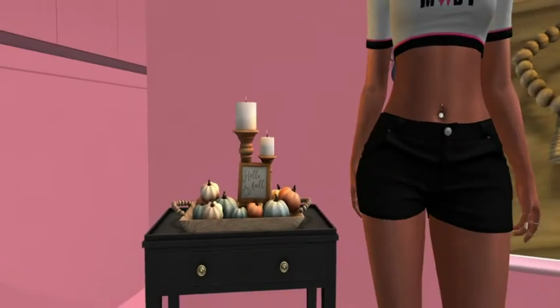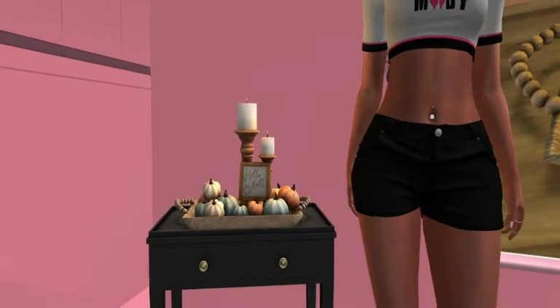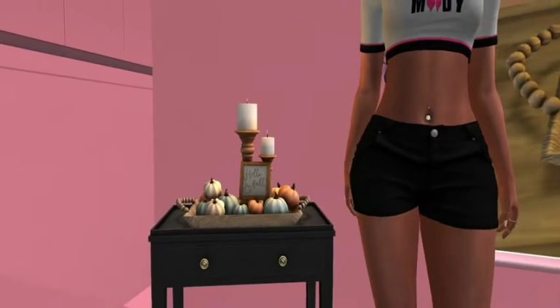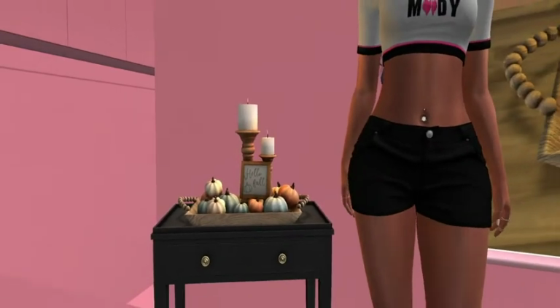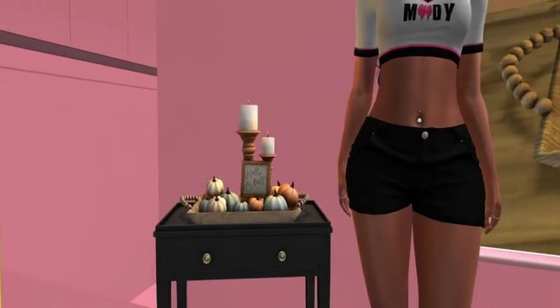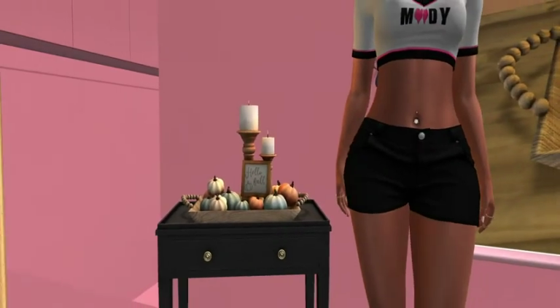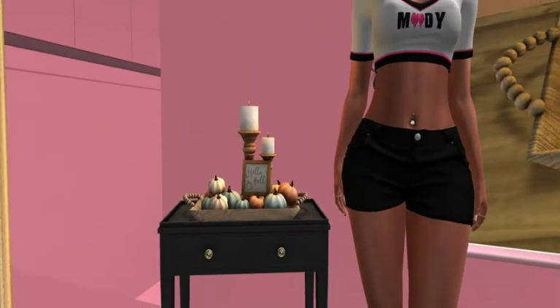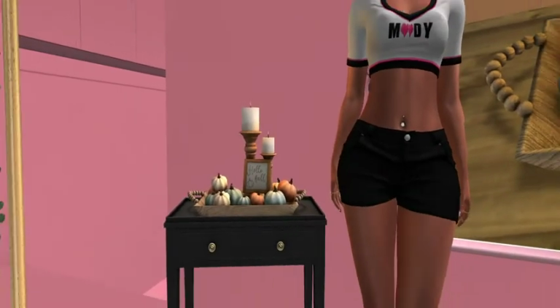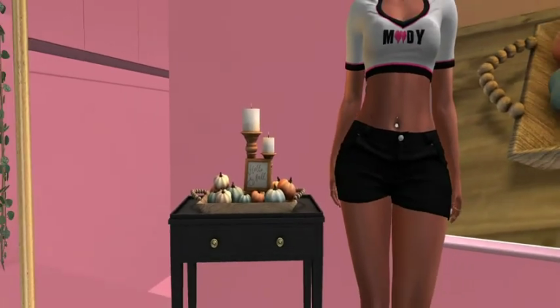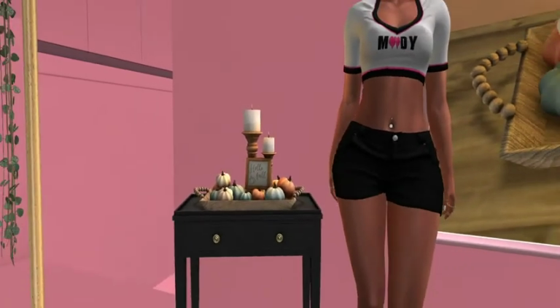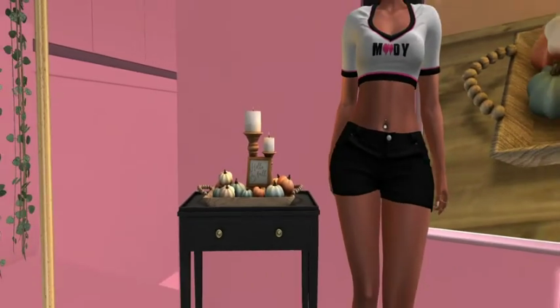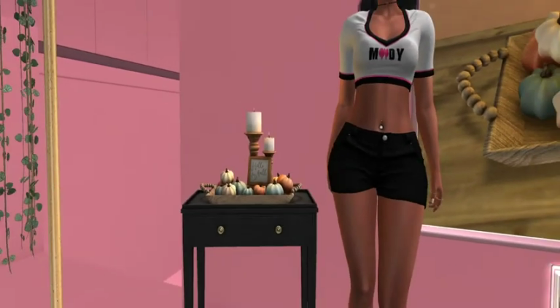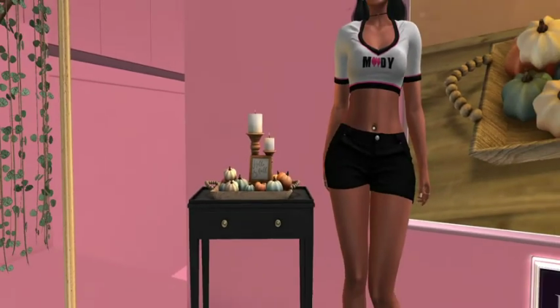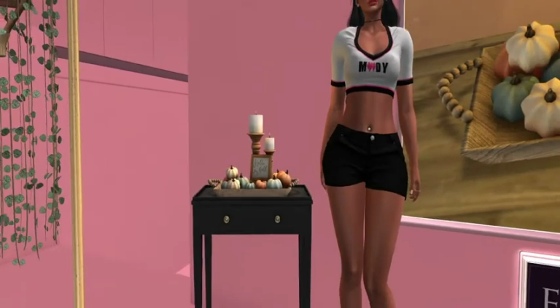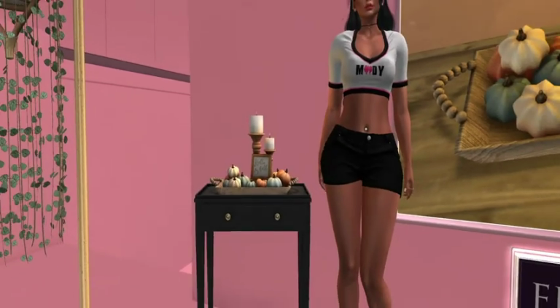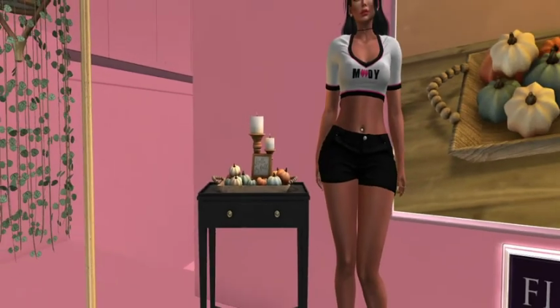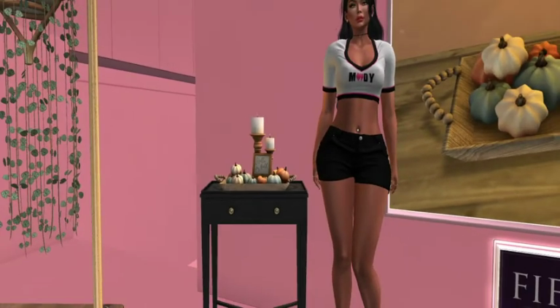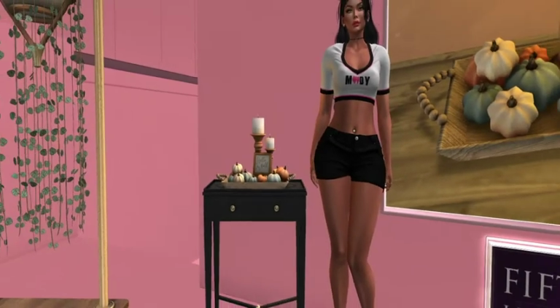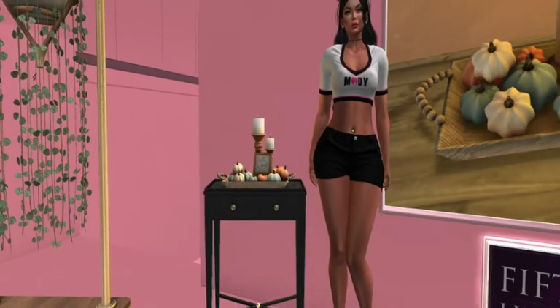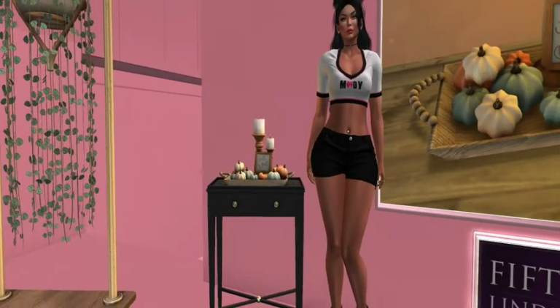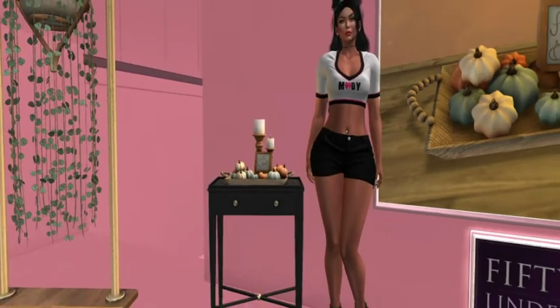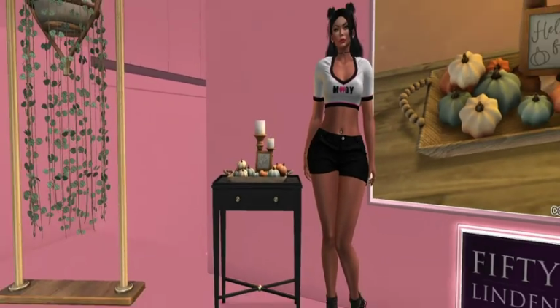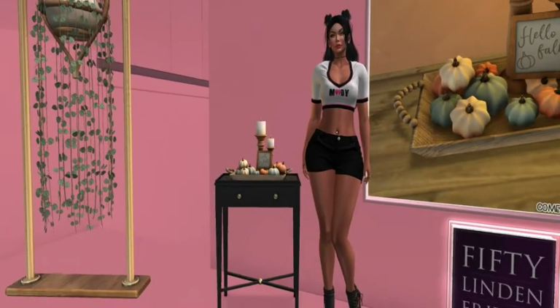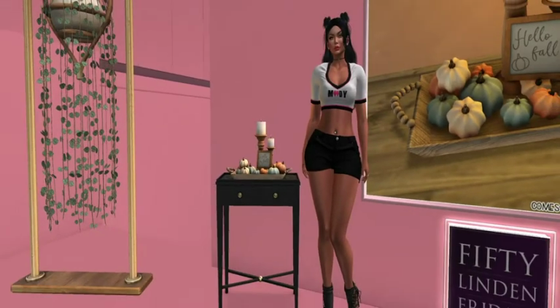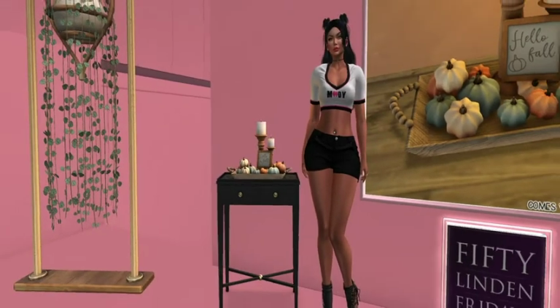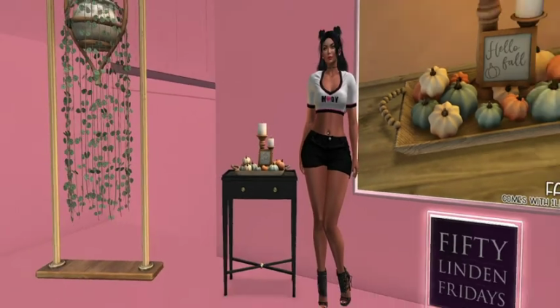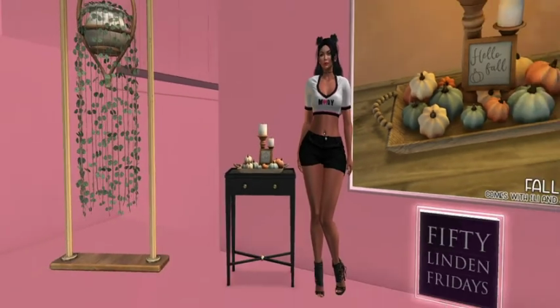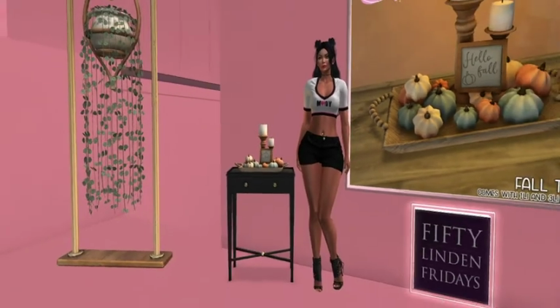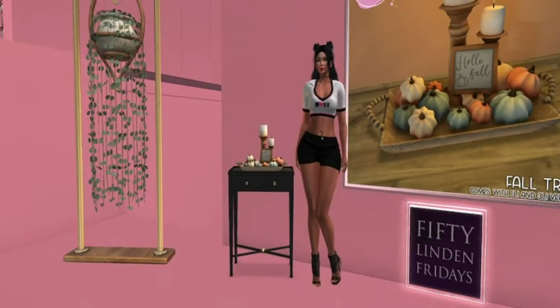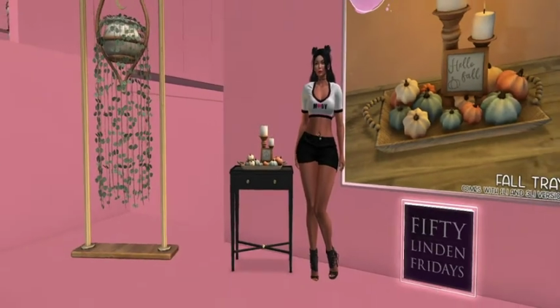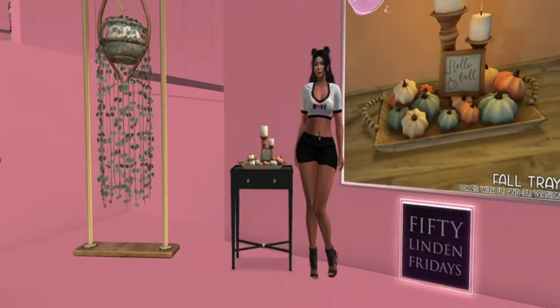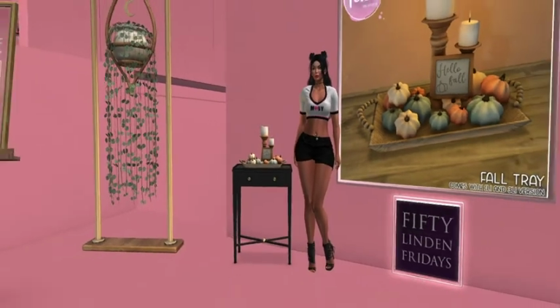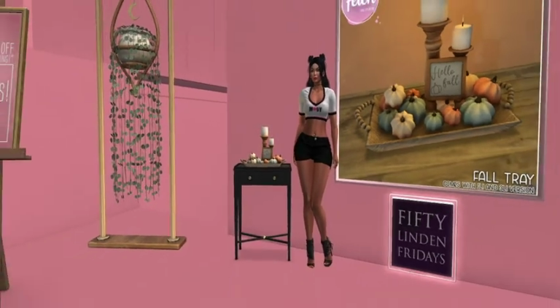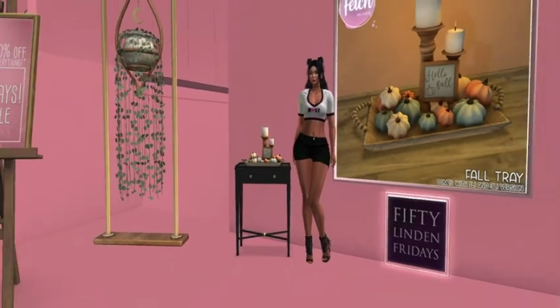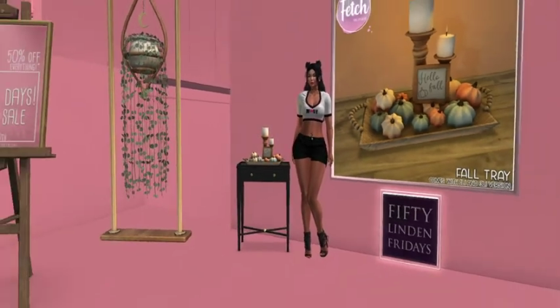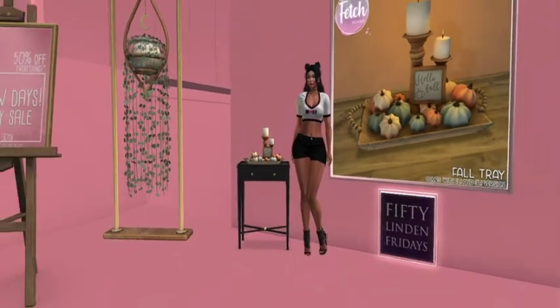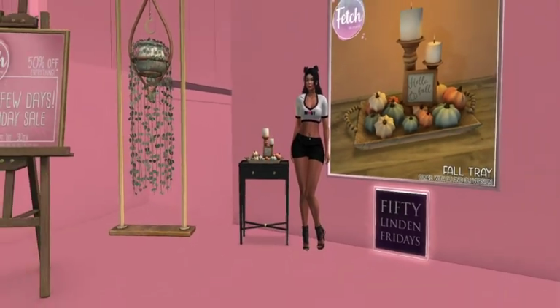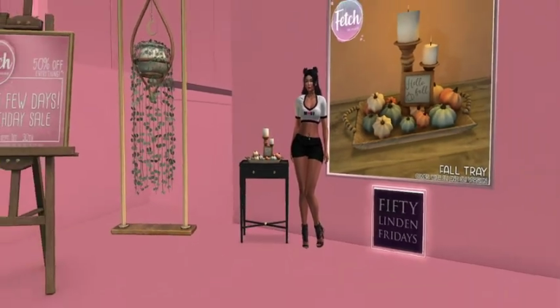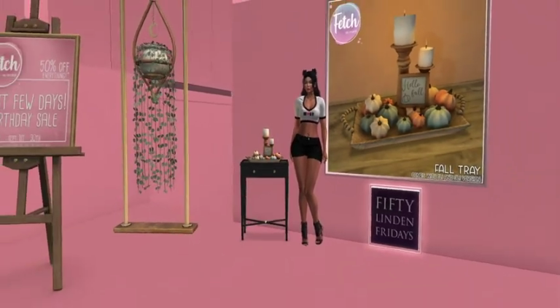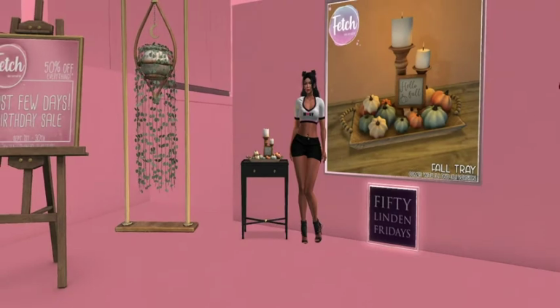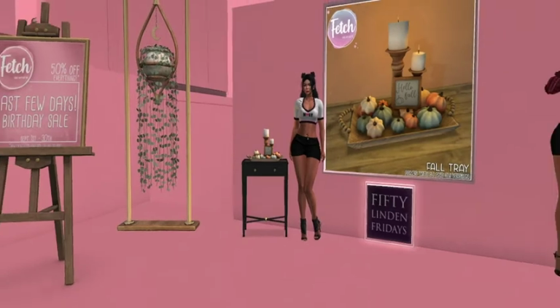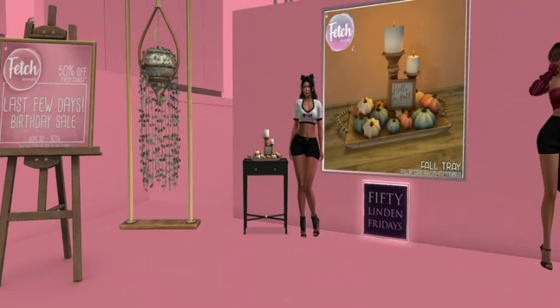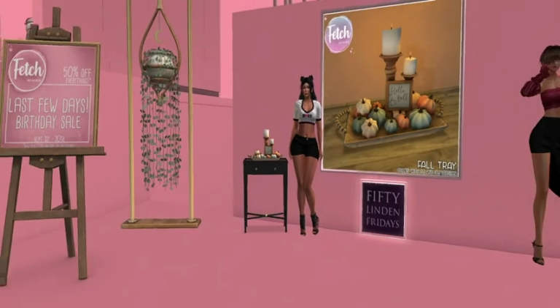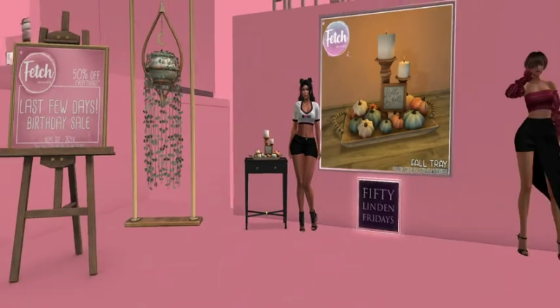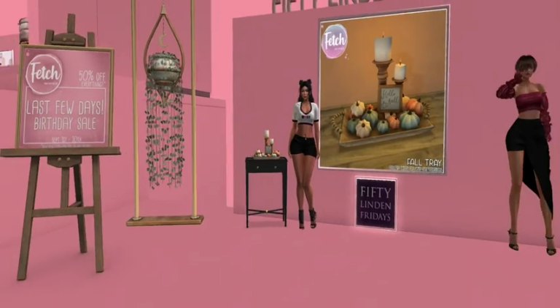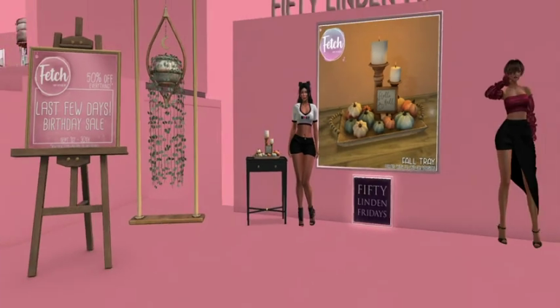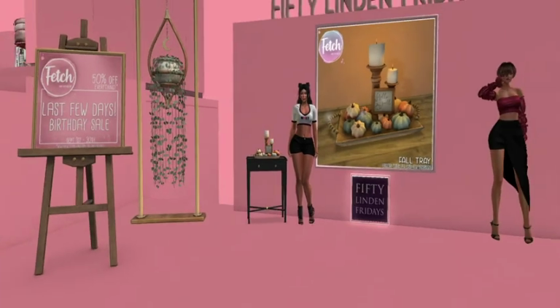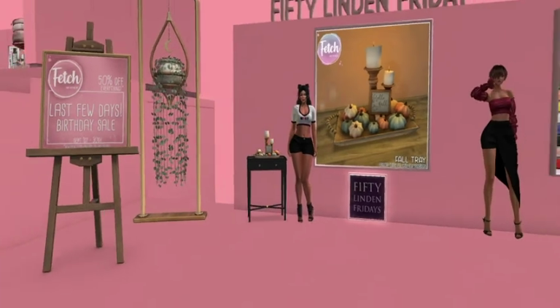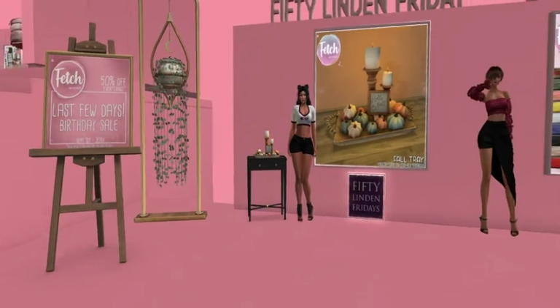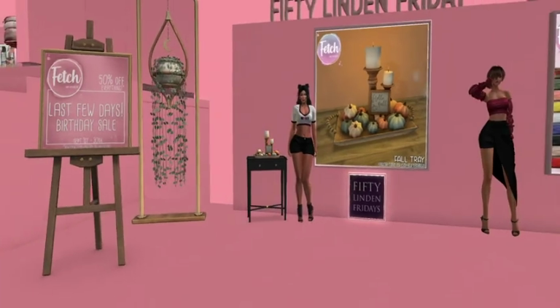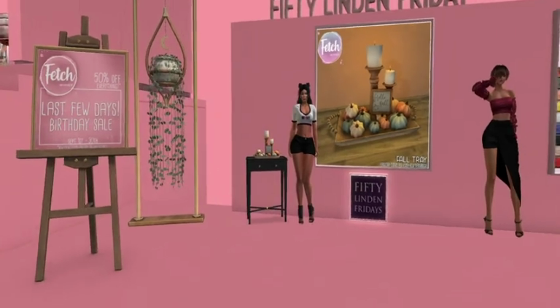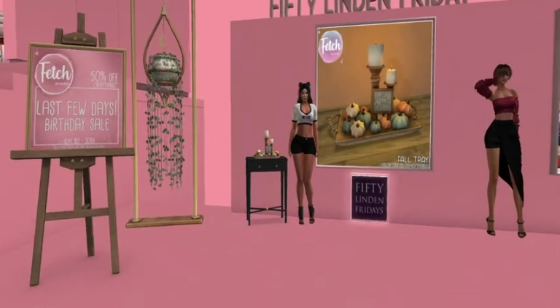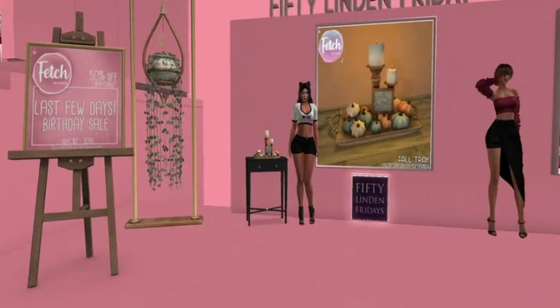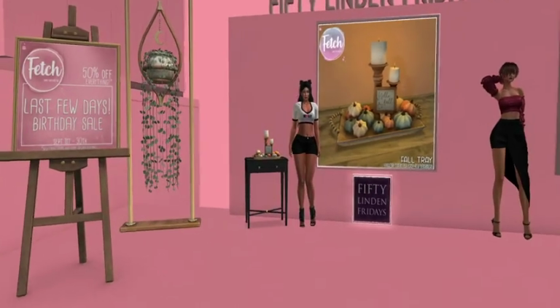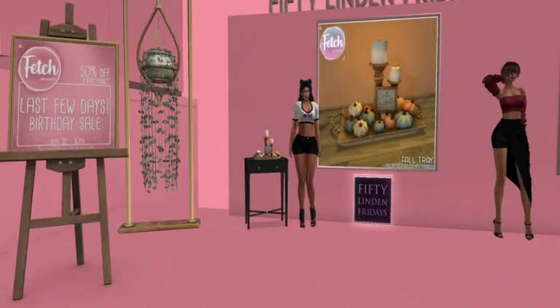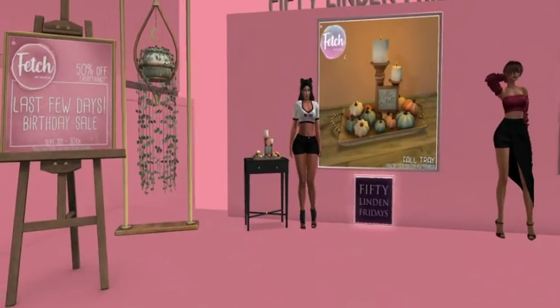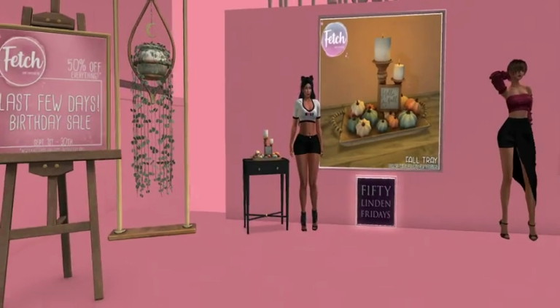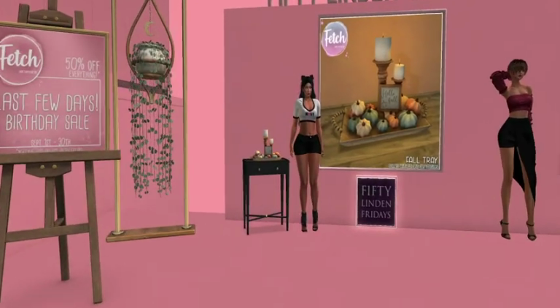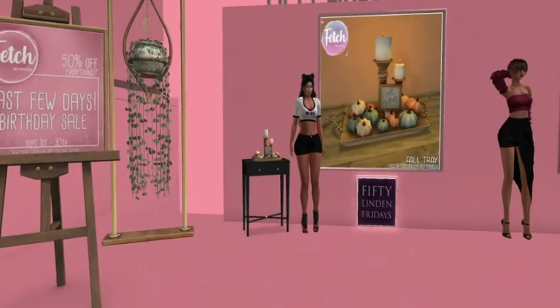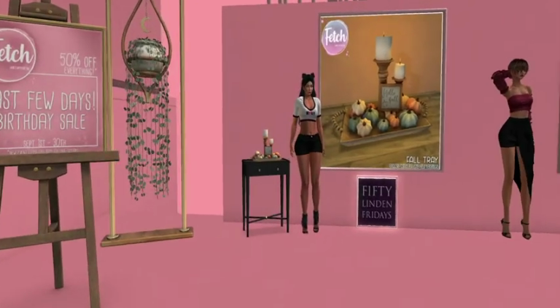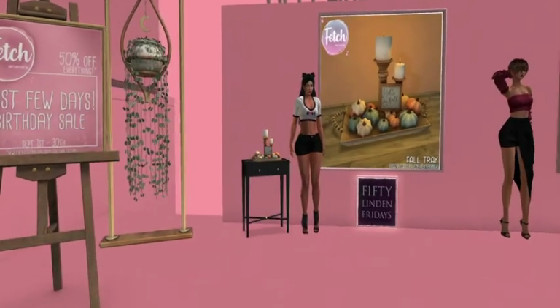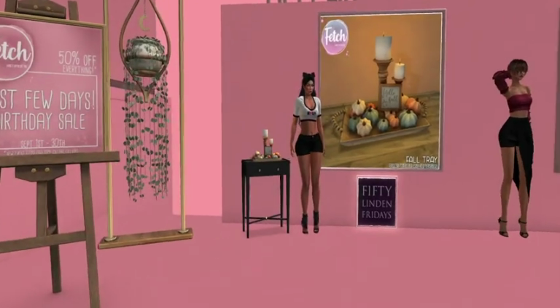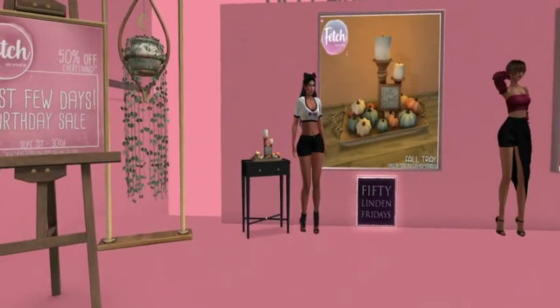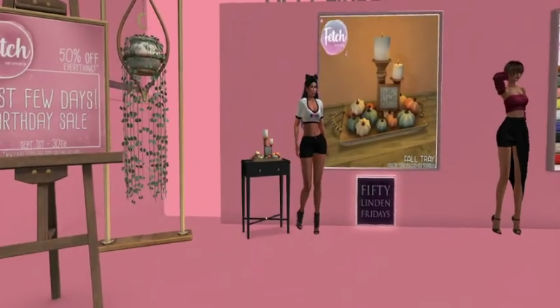It's a nice way to welcome fall to your home. I've got to get that.